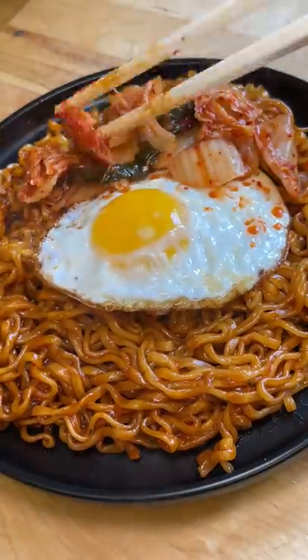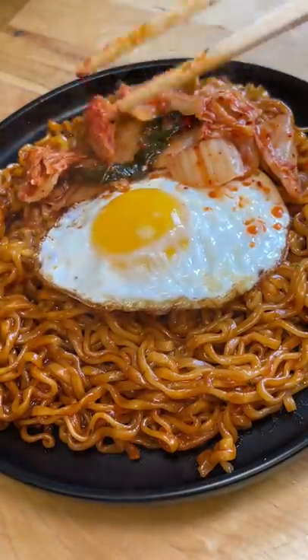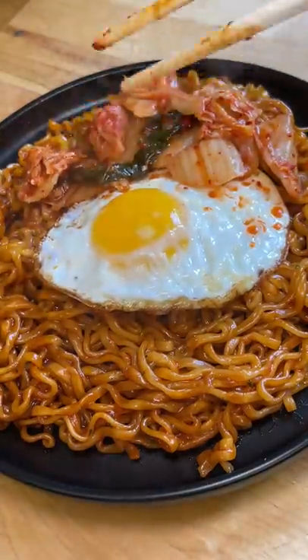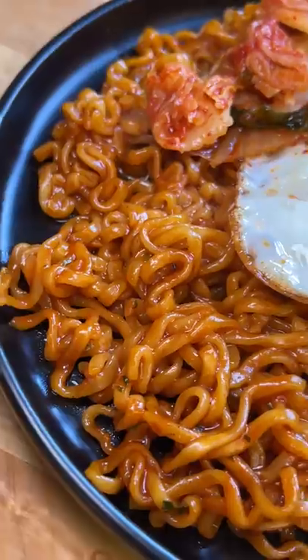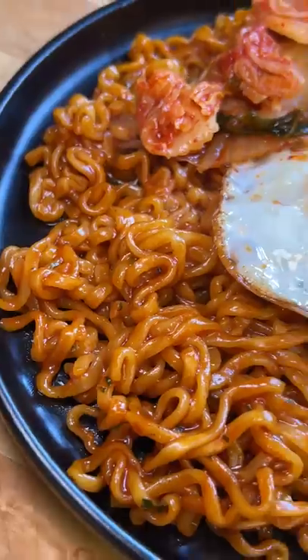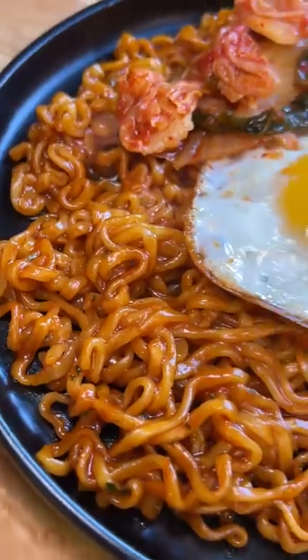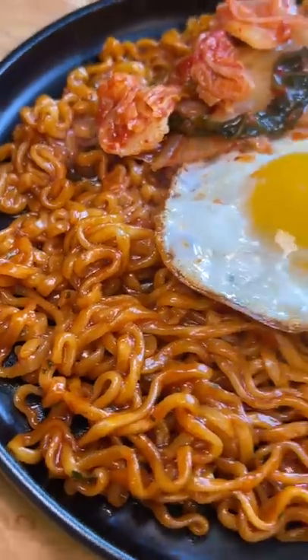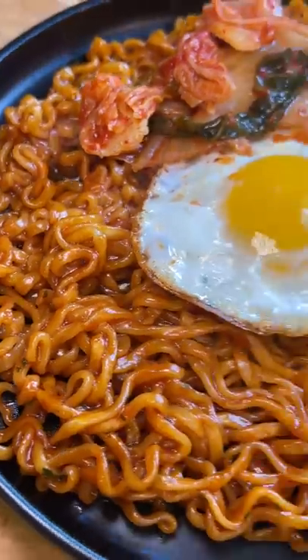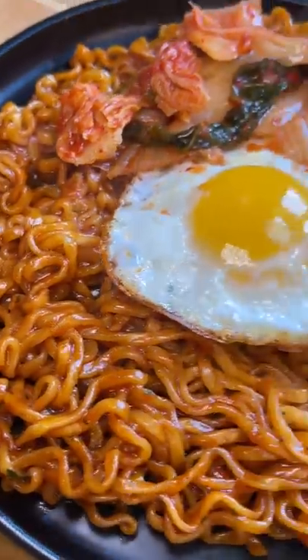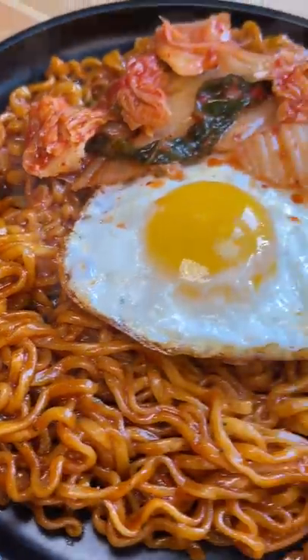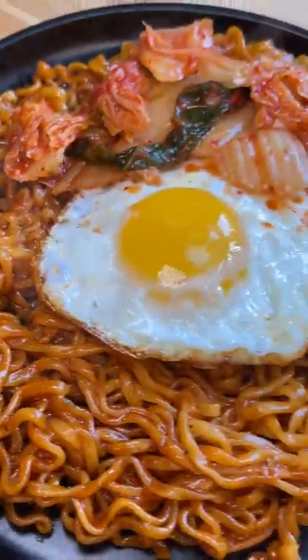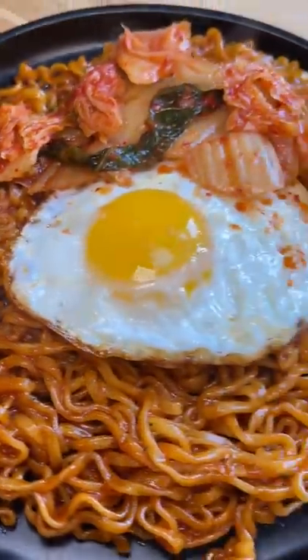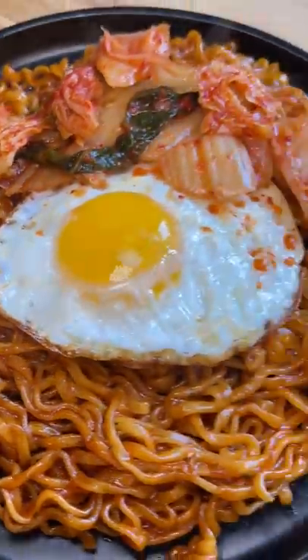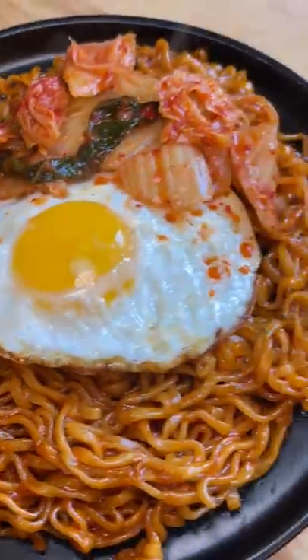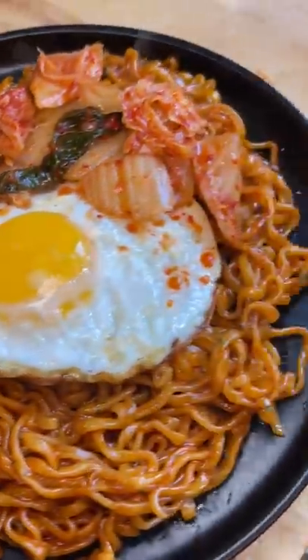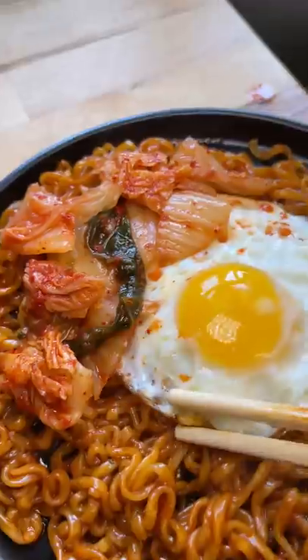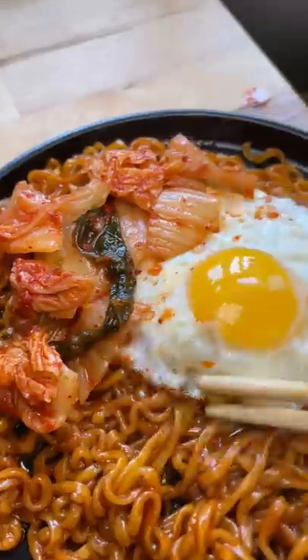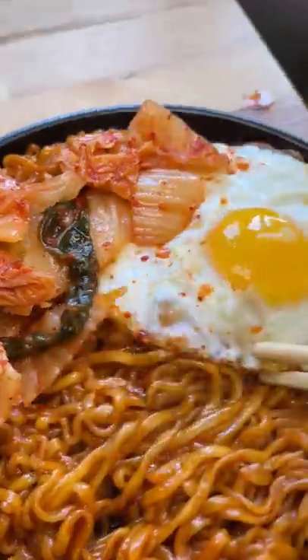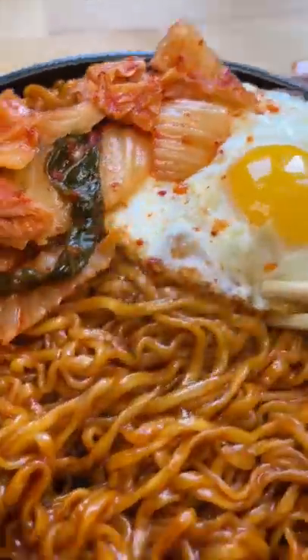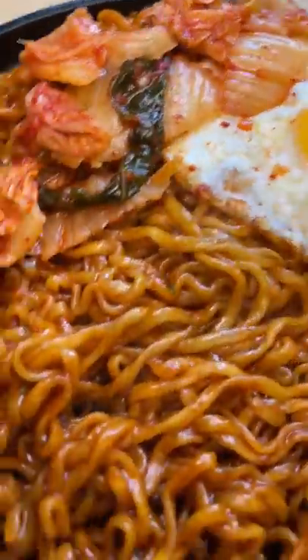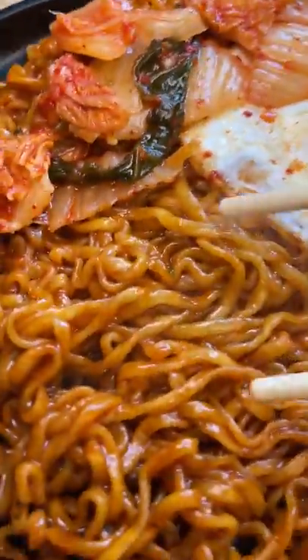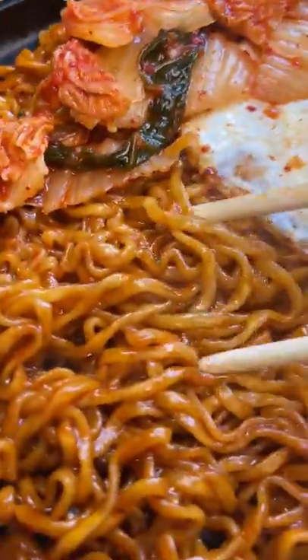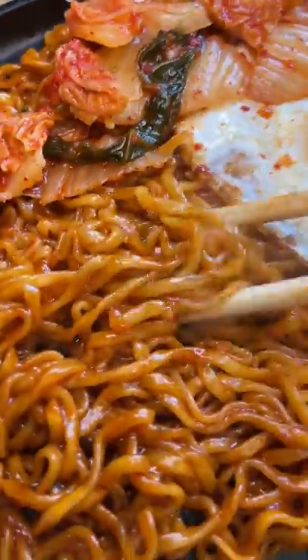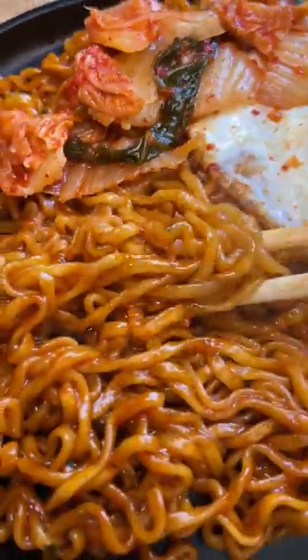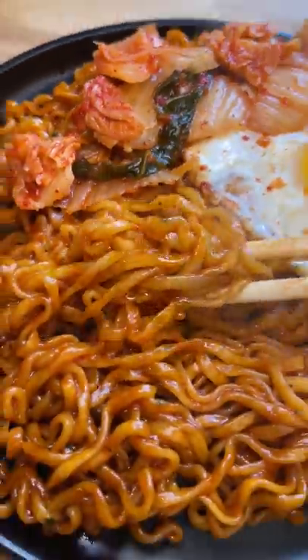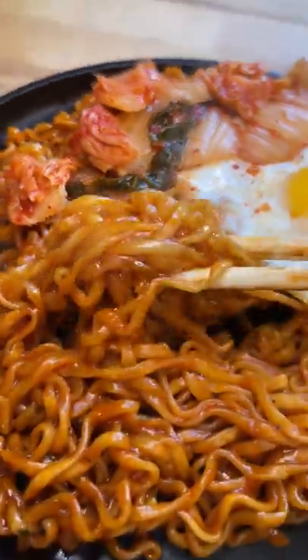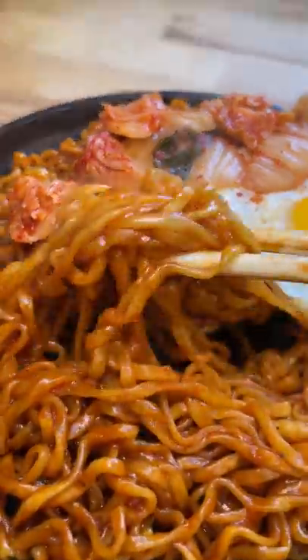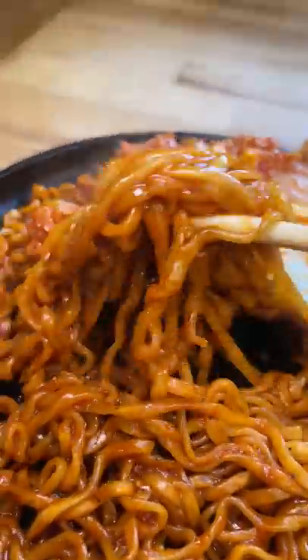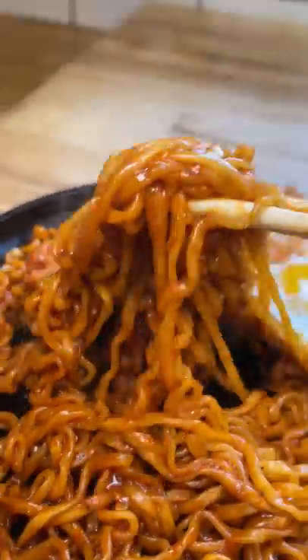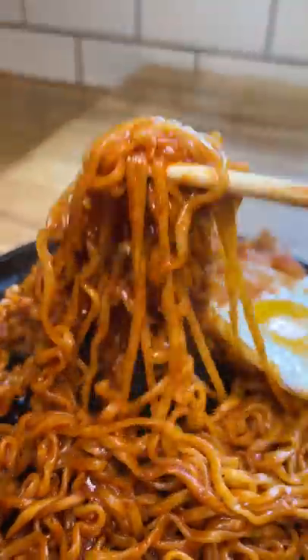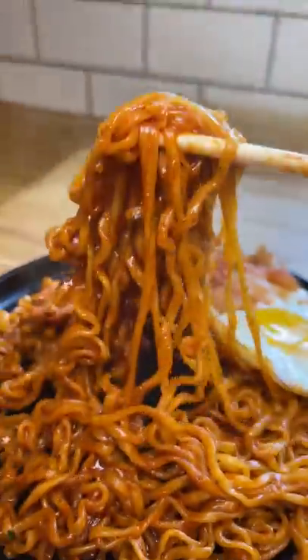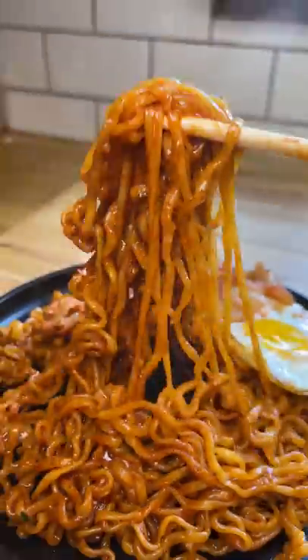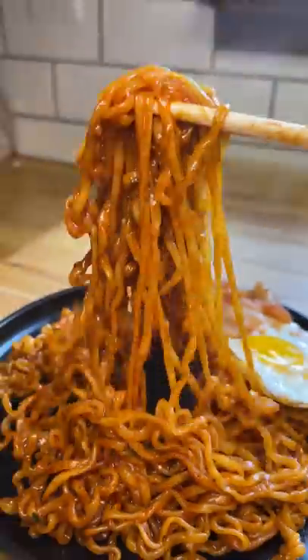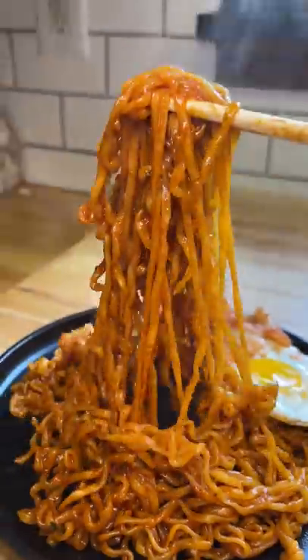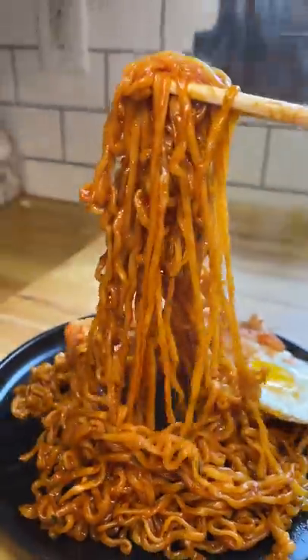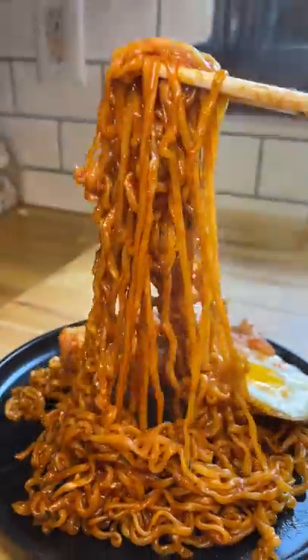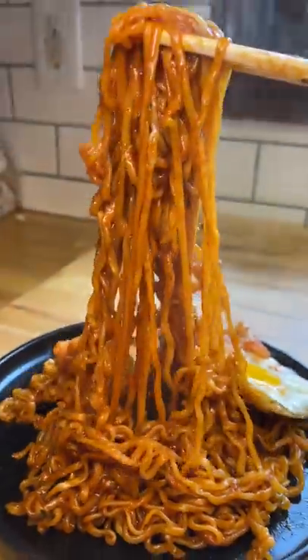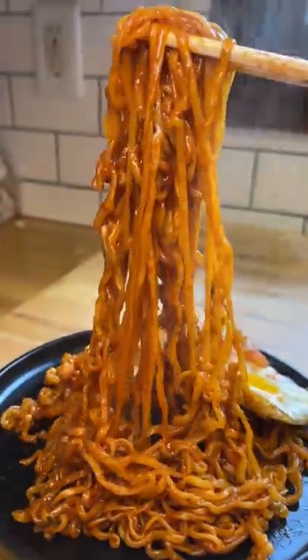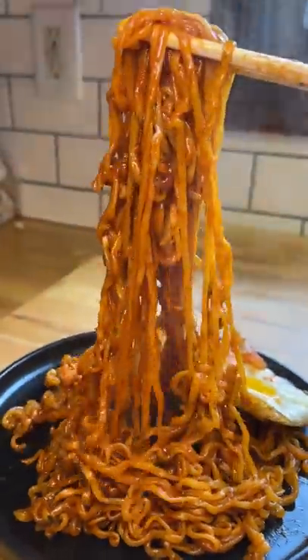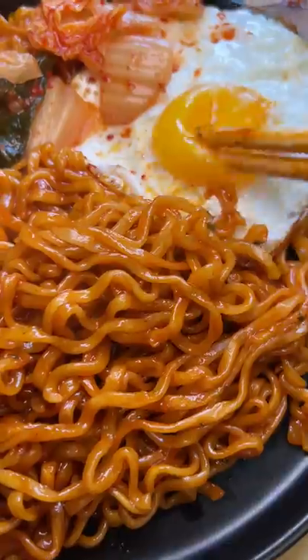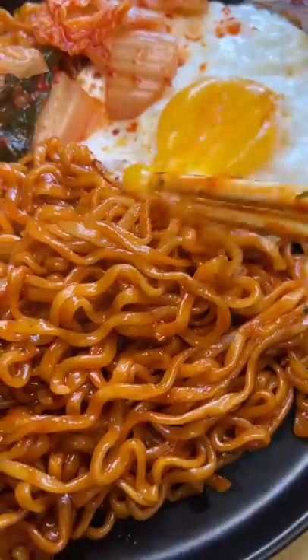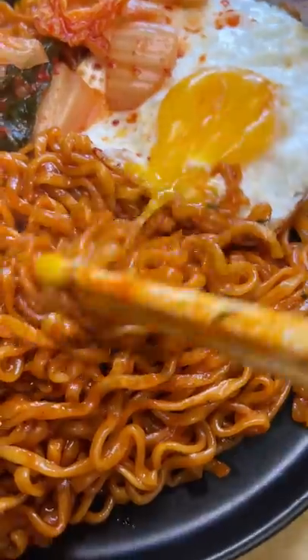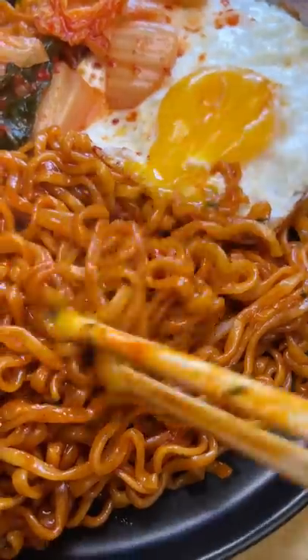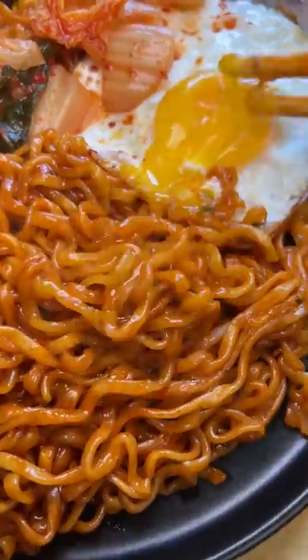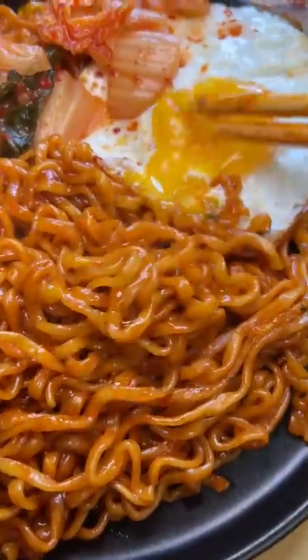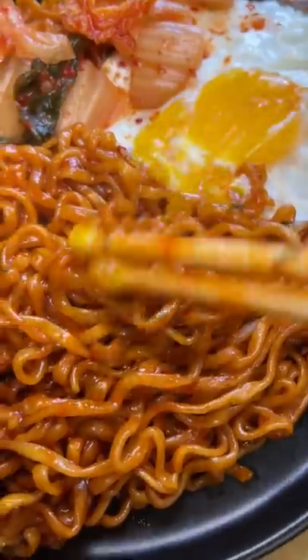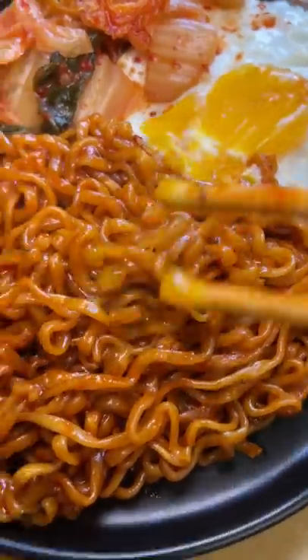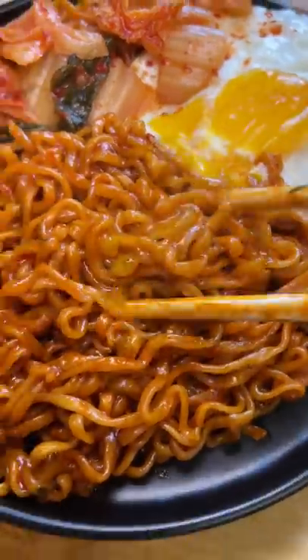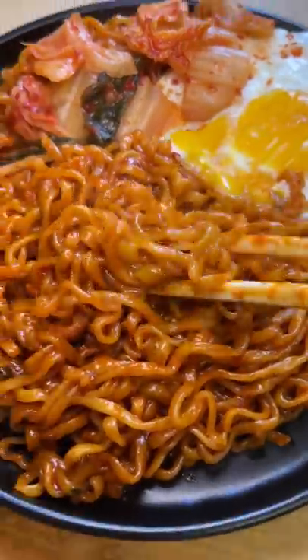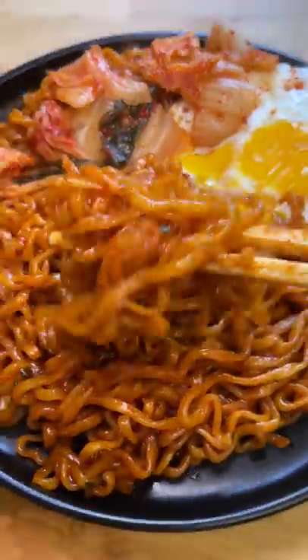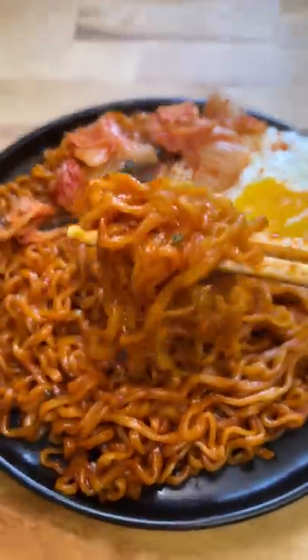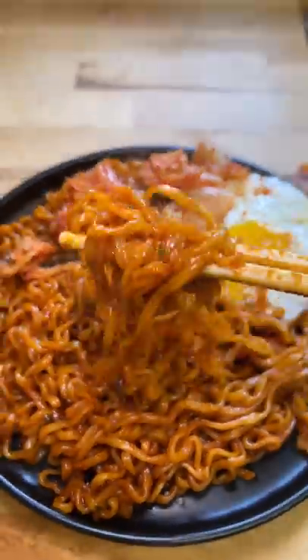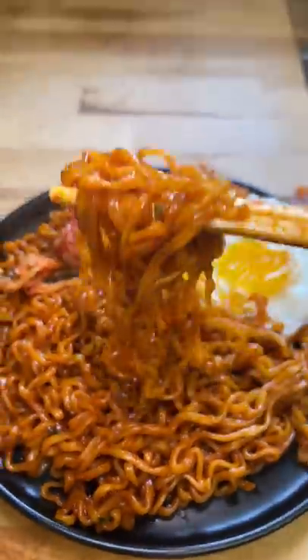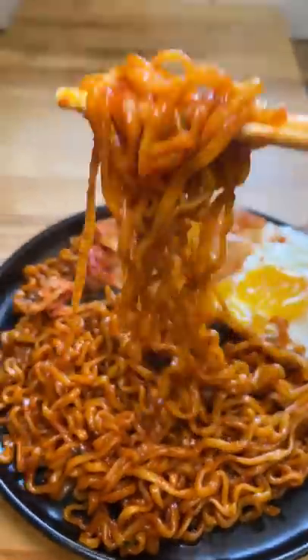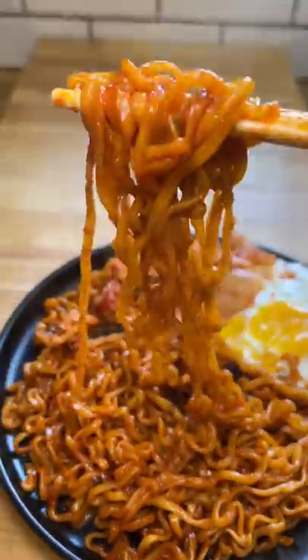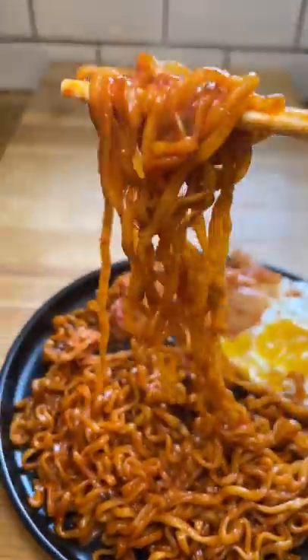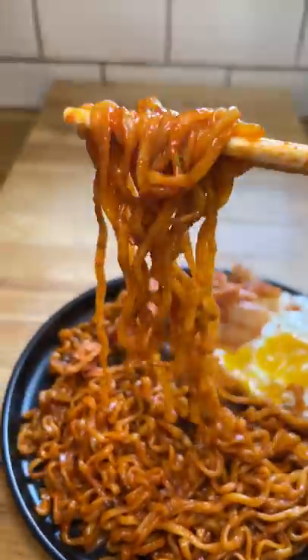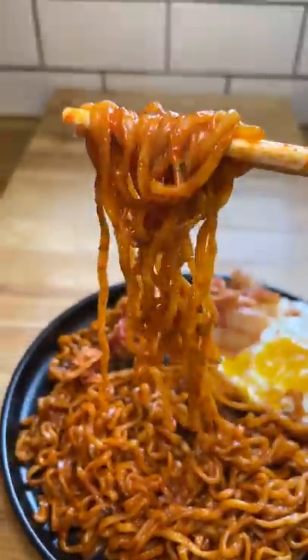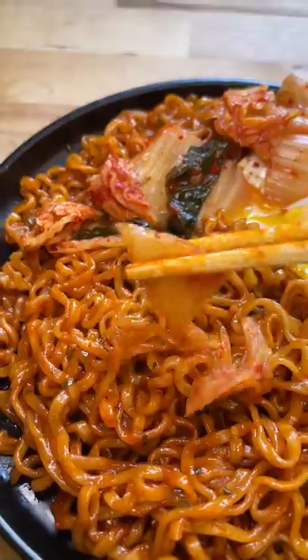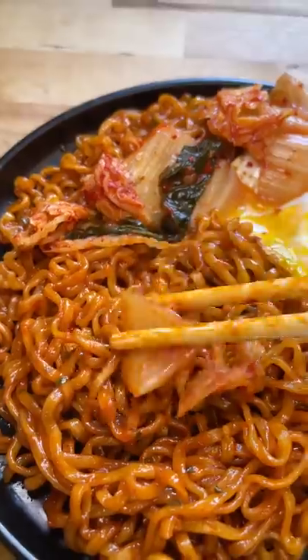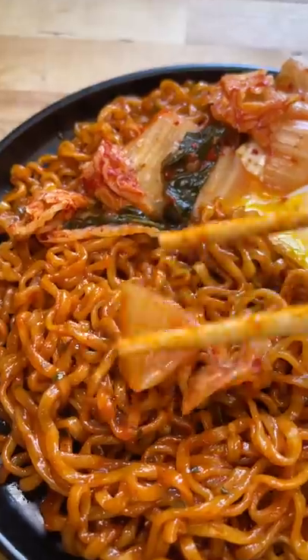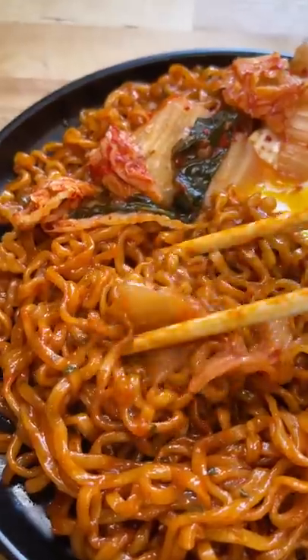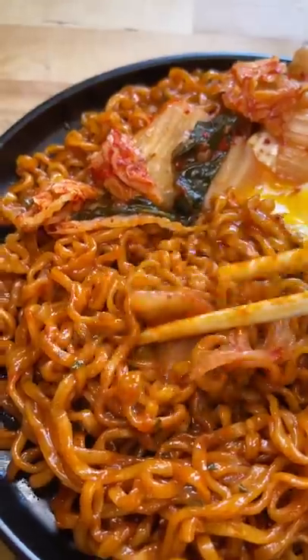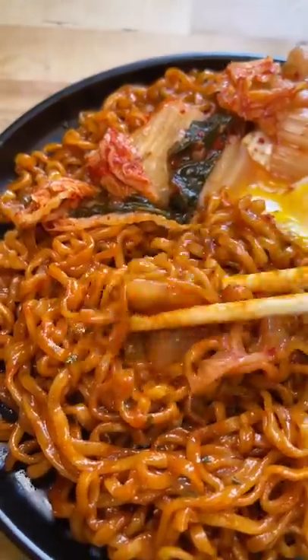These were delicious. I actually think I like them slightly more than the regular Buldak version. The right amount of spice to tomato flavor. Have you tried these?